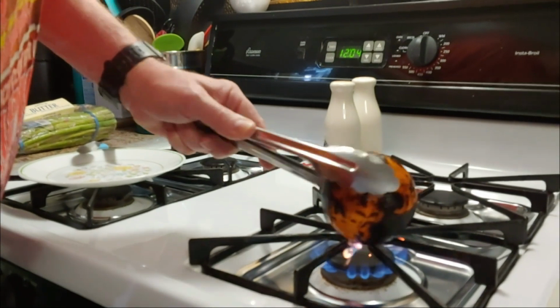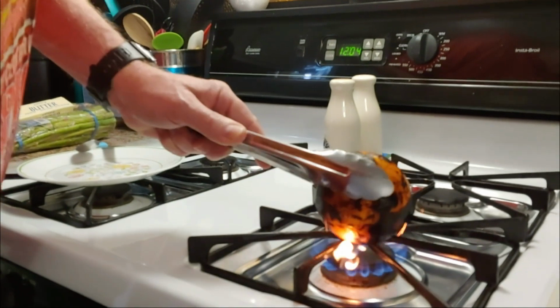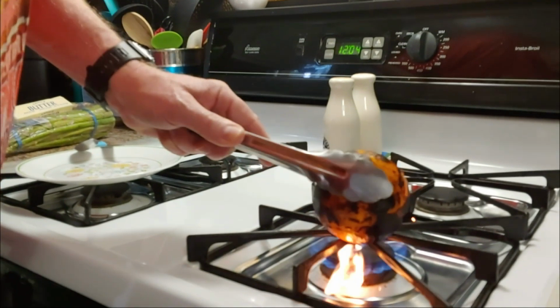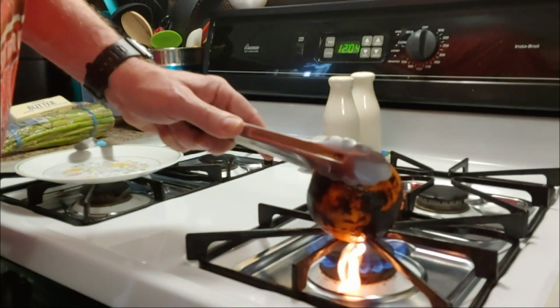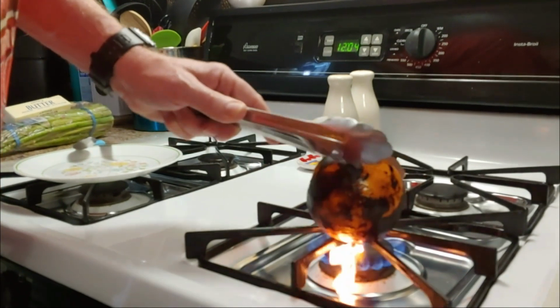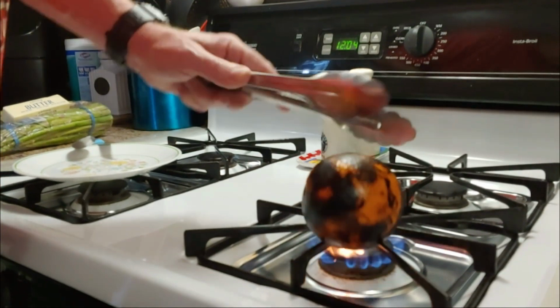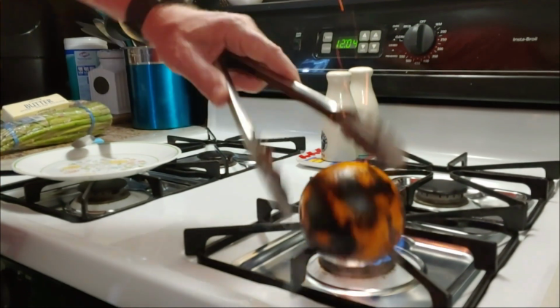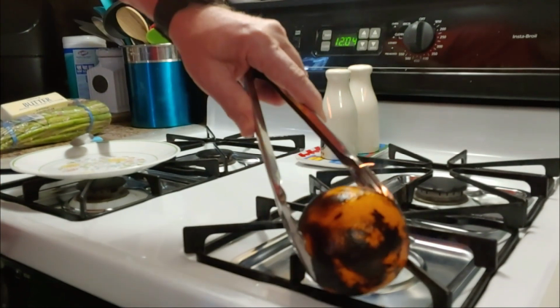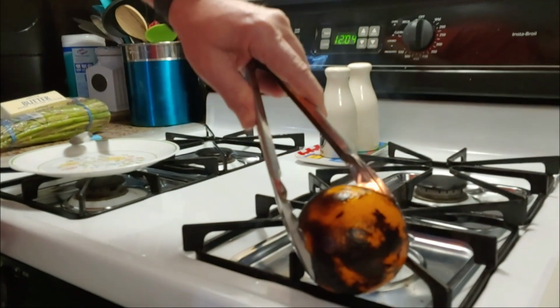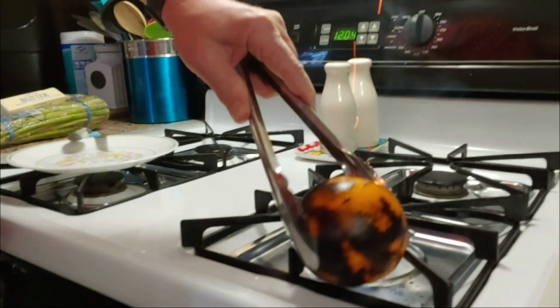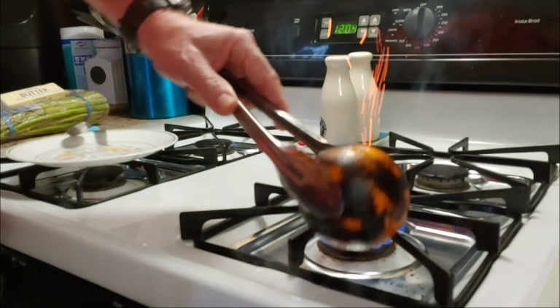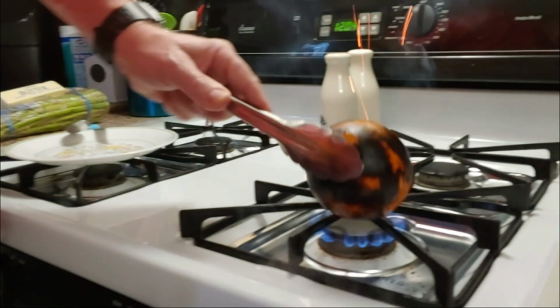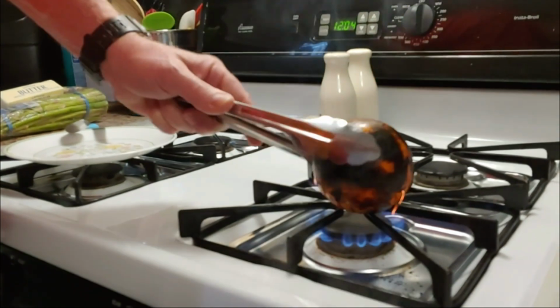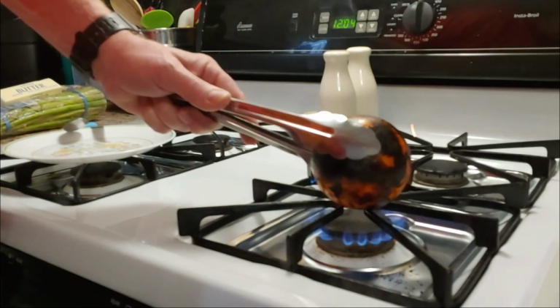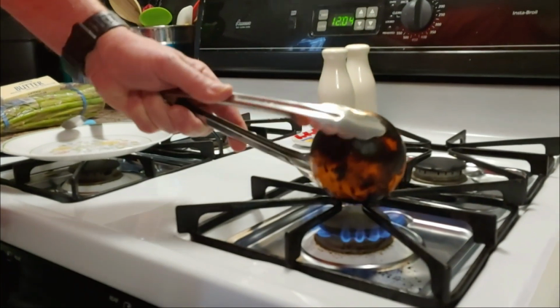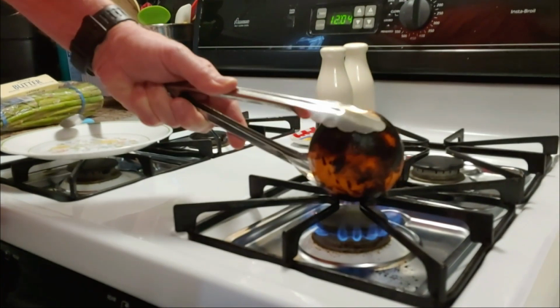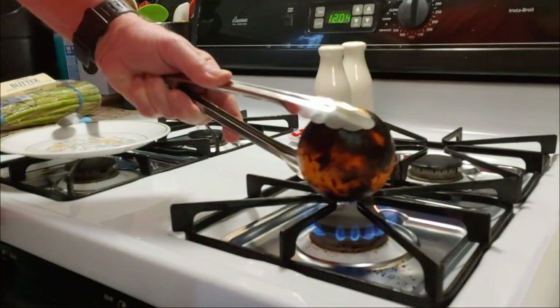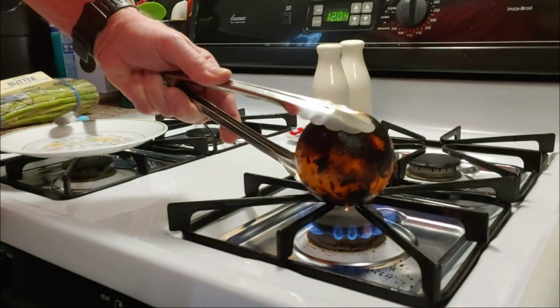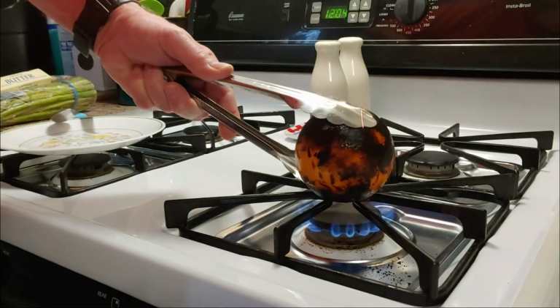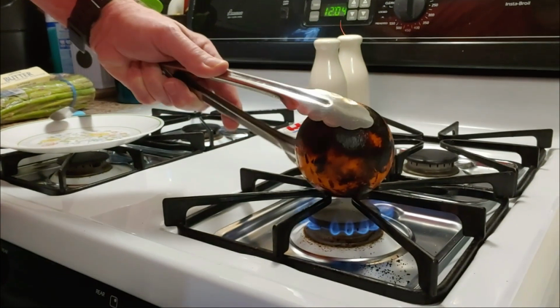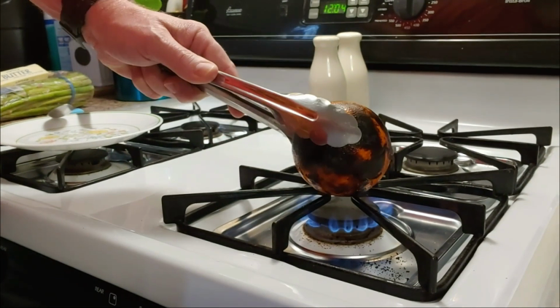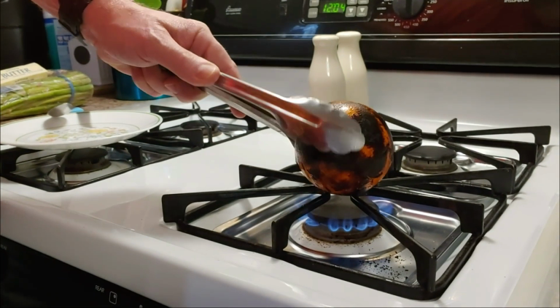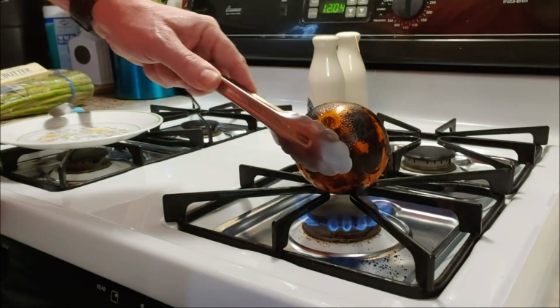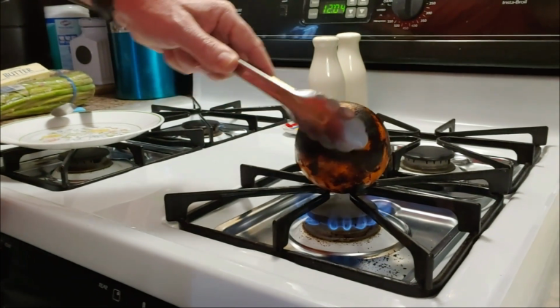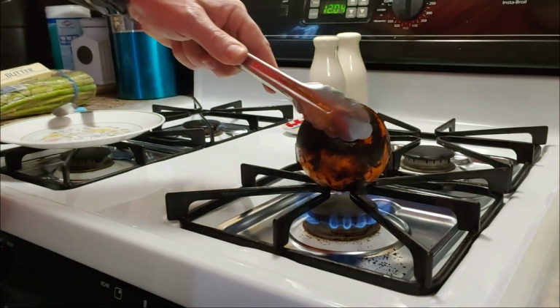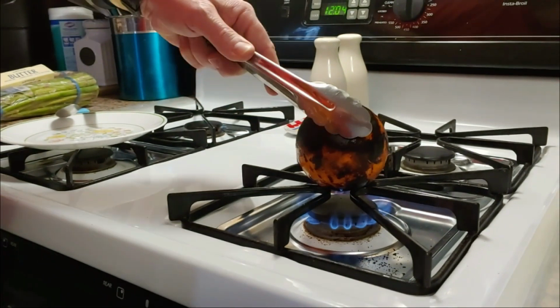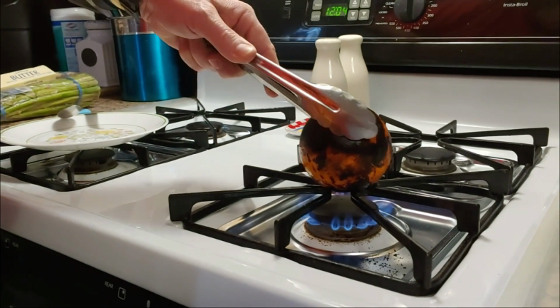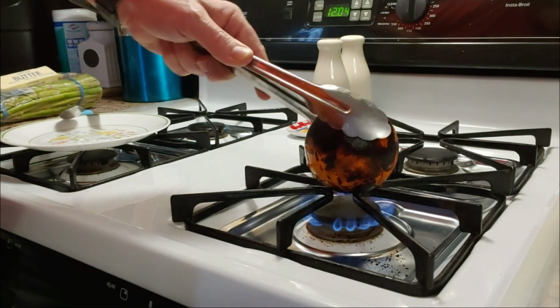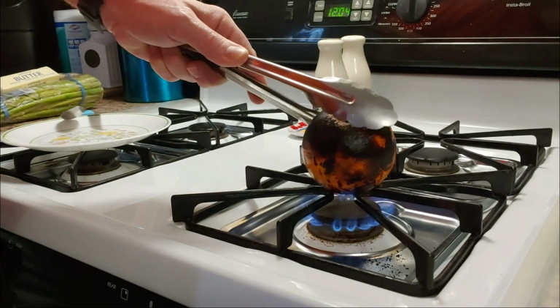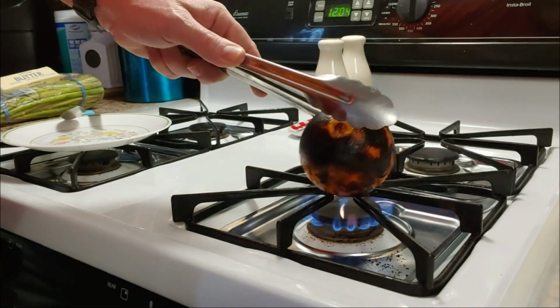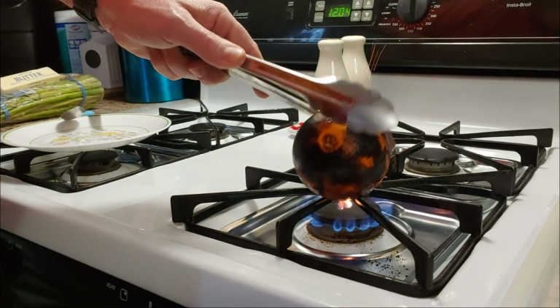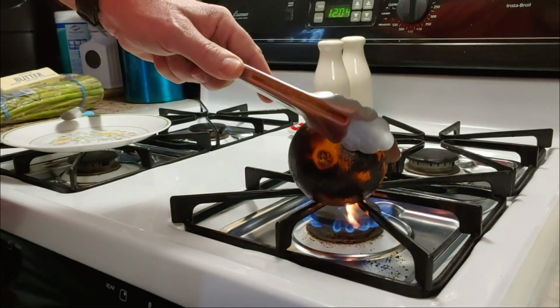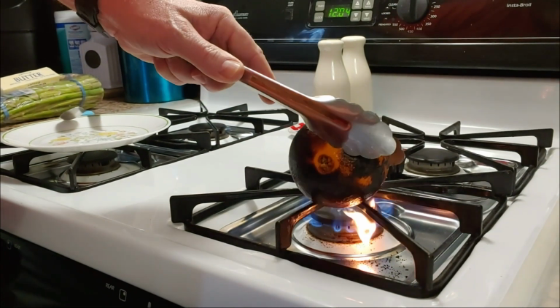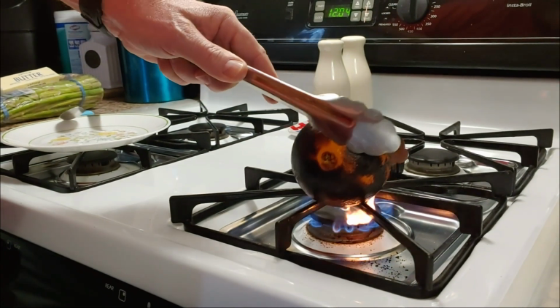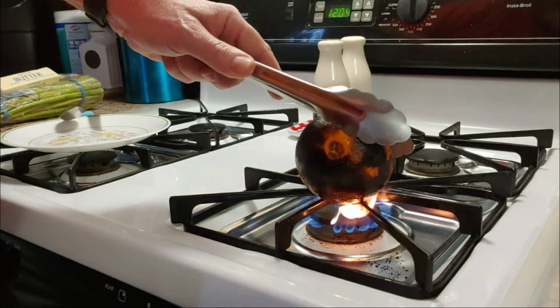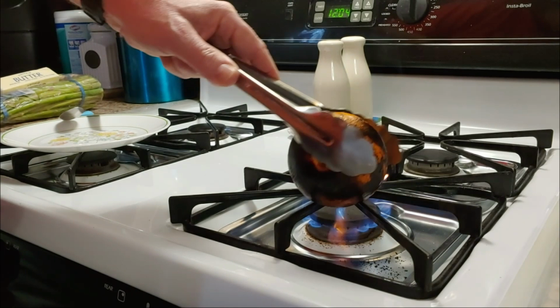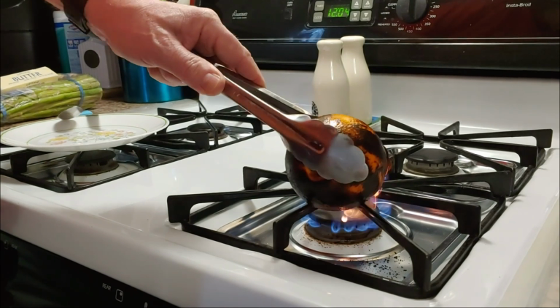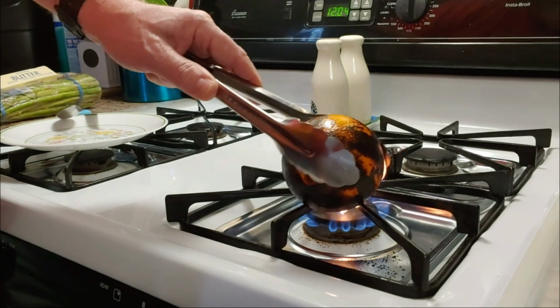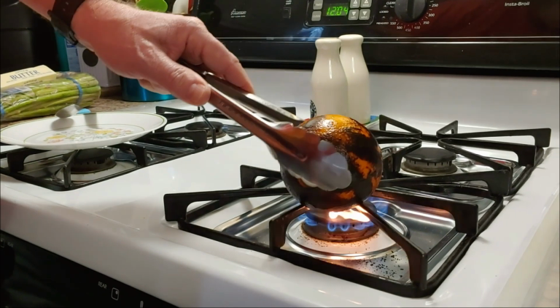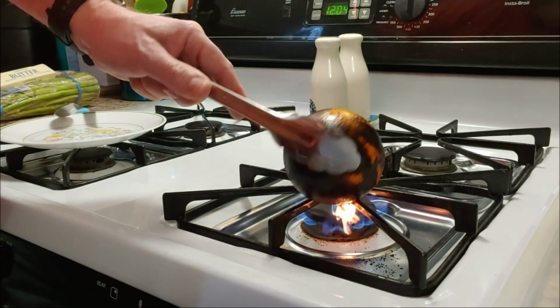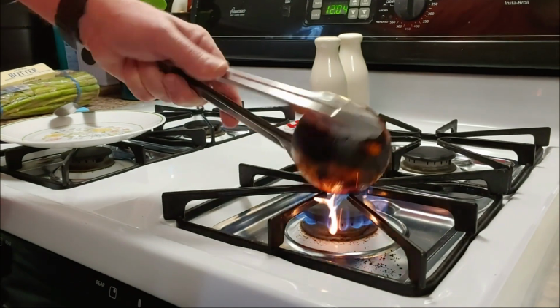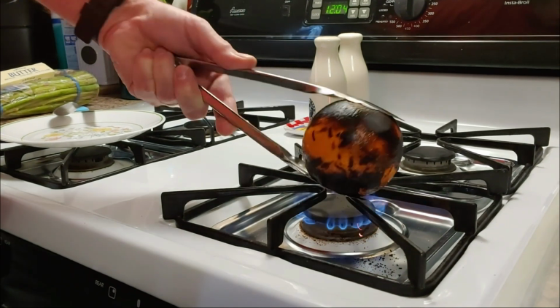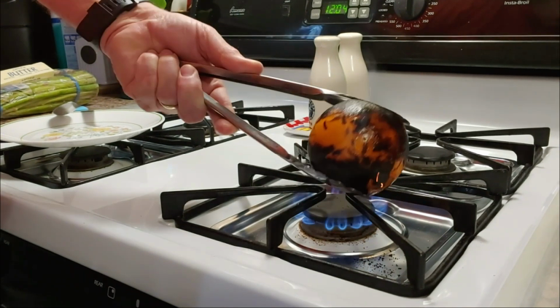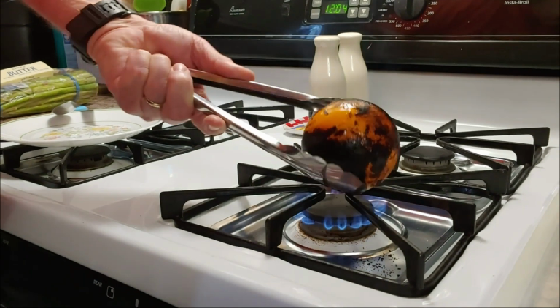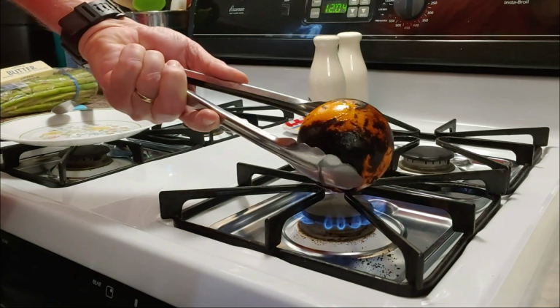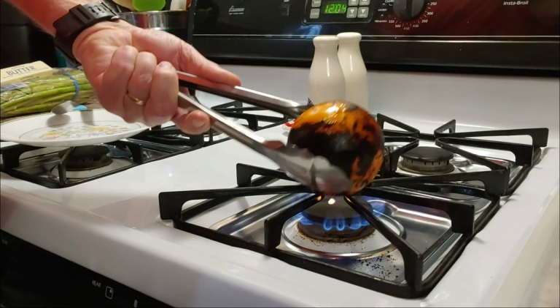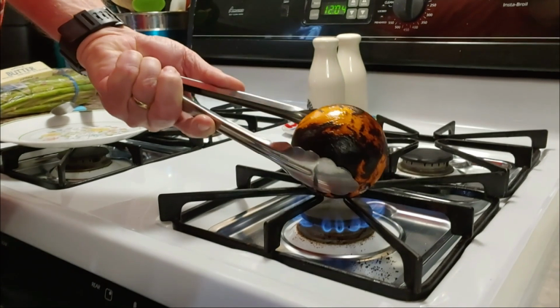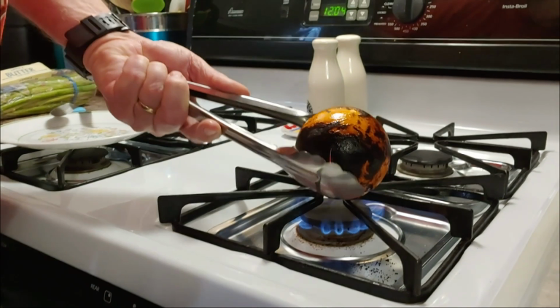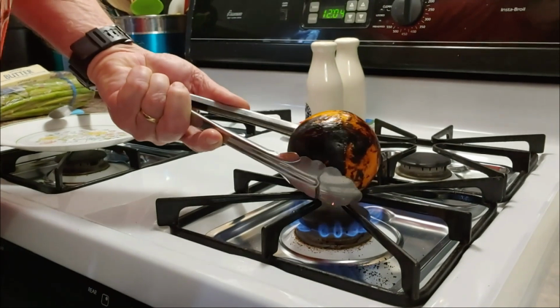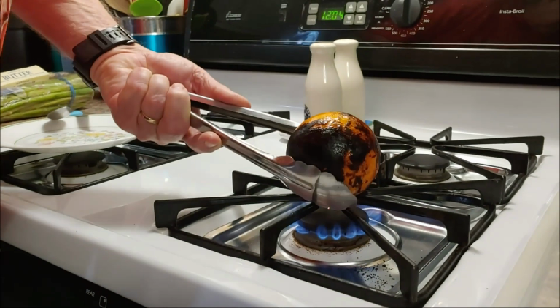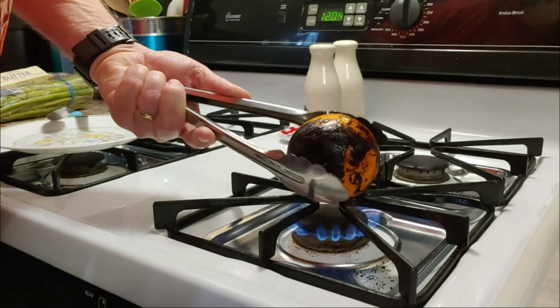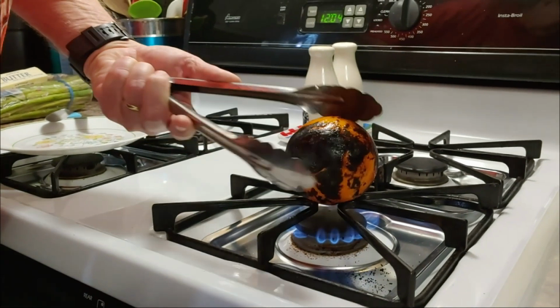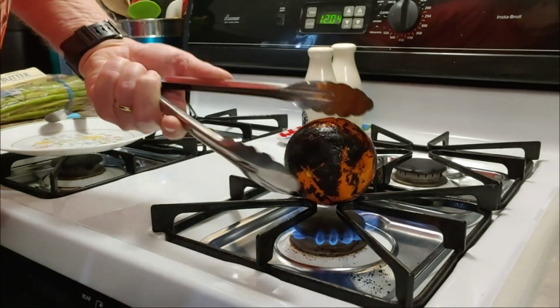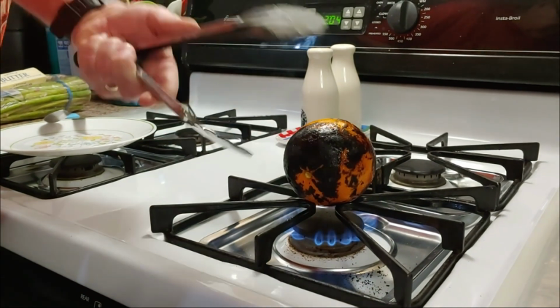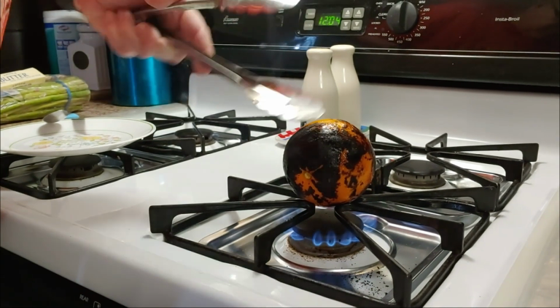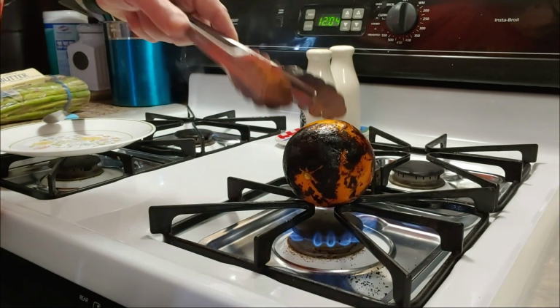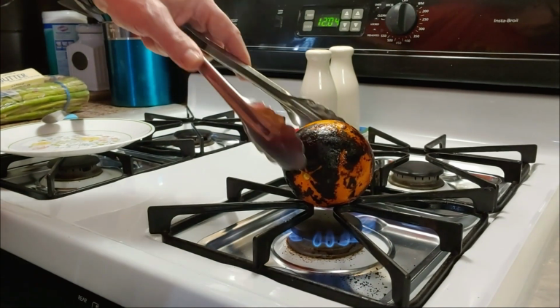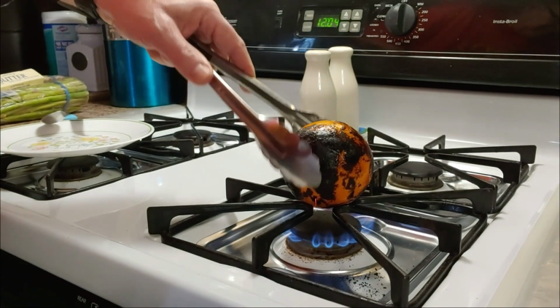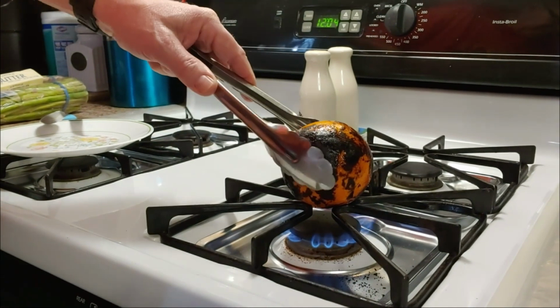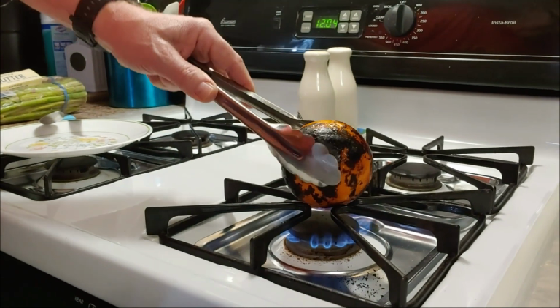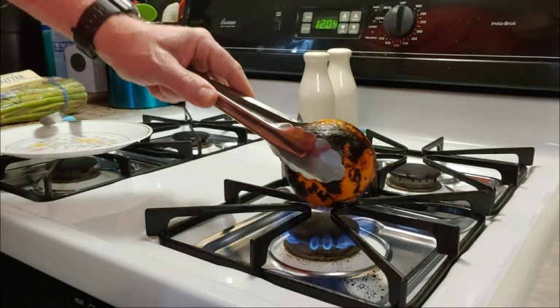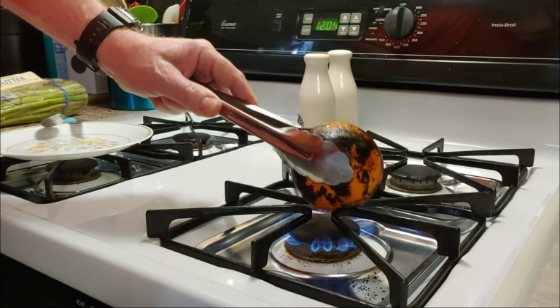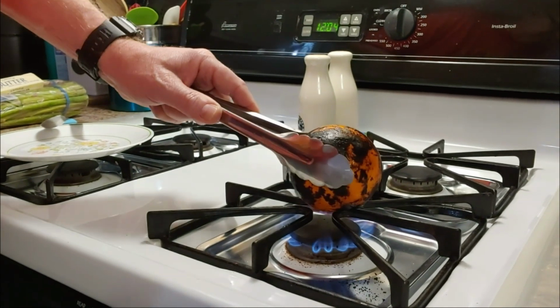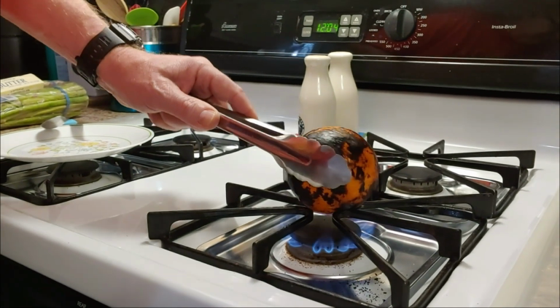Okay guys, it's coming right along. As you can see, it's burning. So we'll be right back.